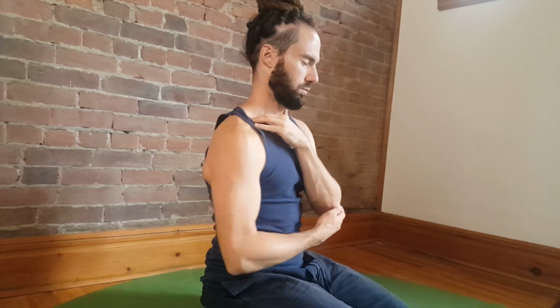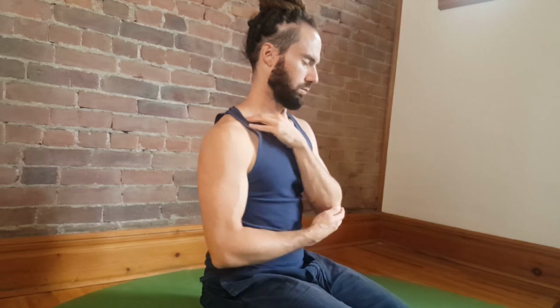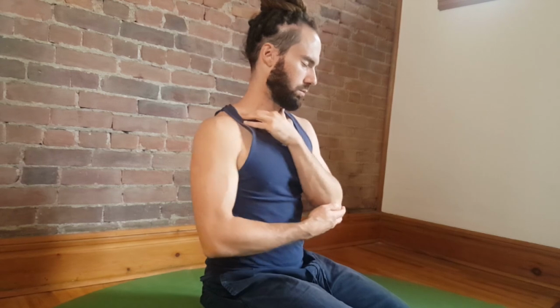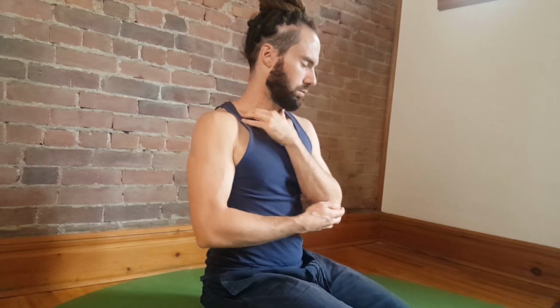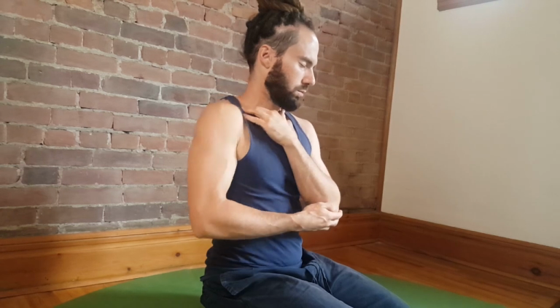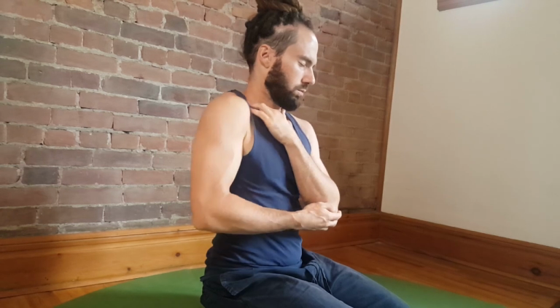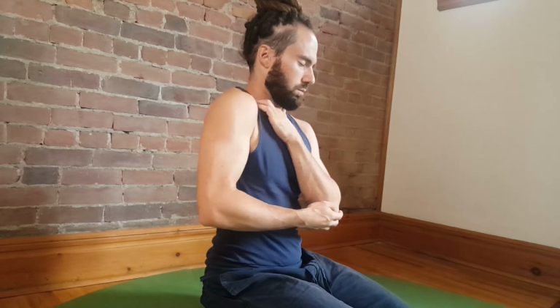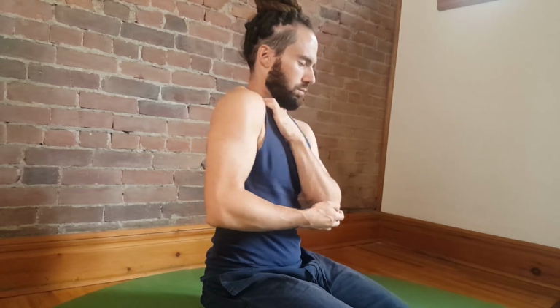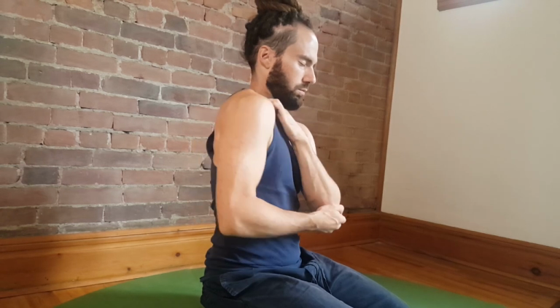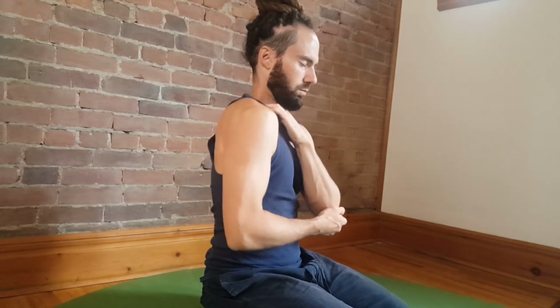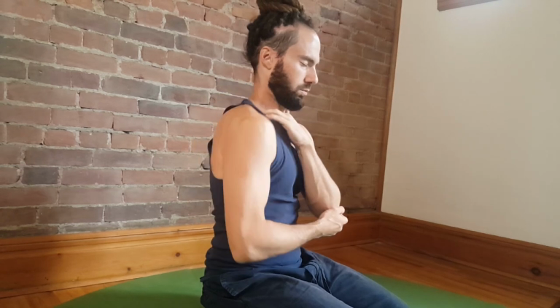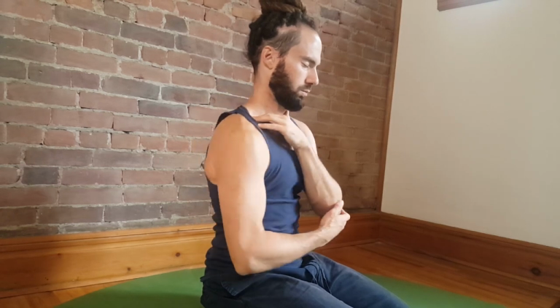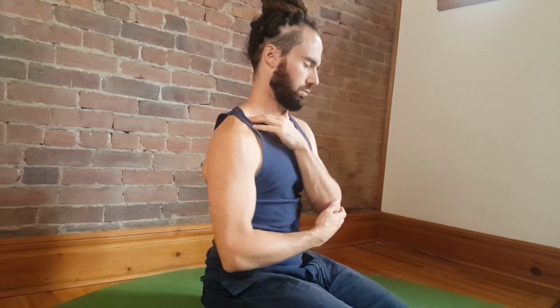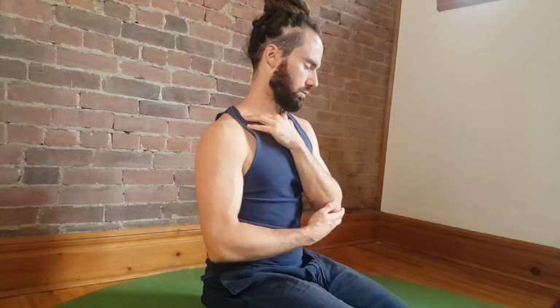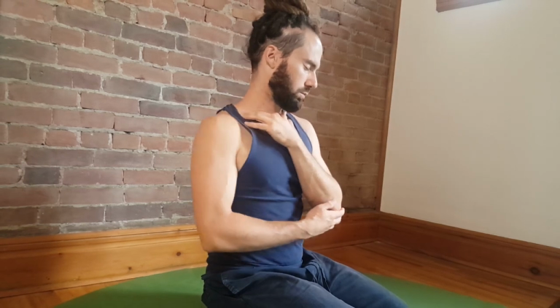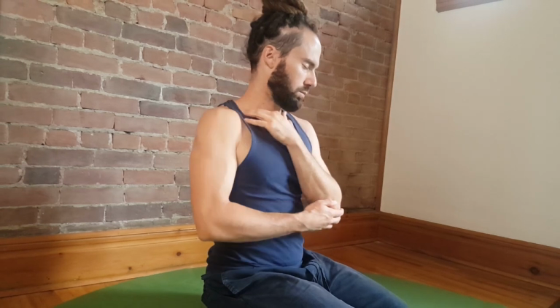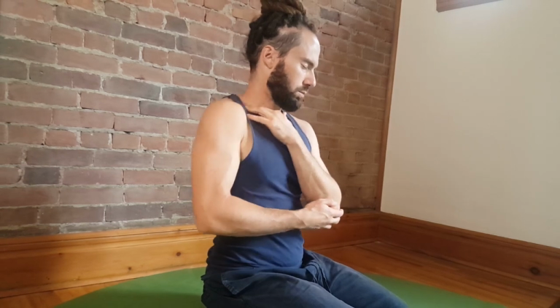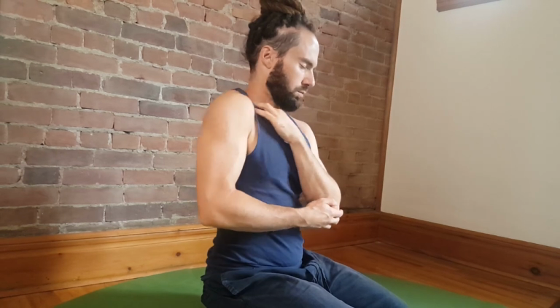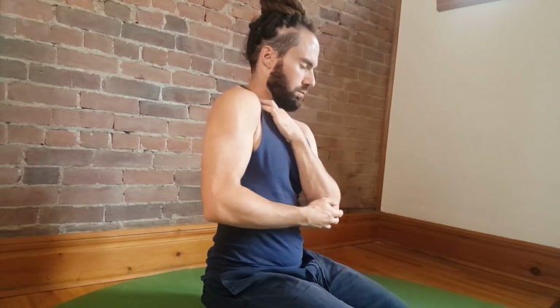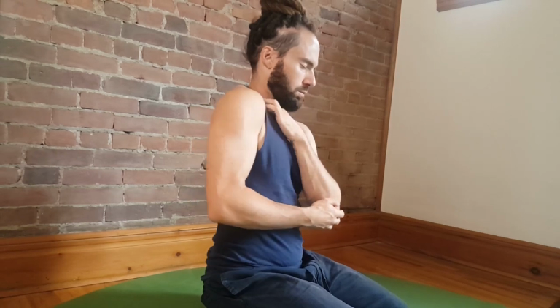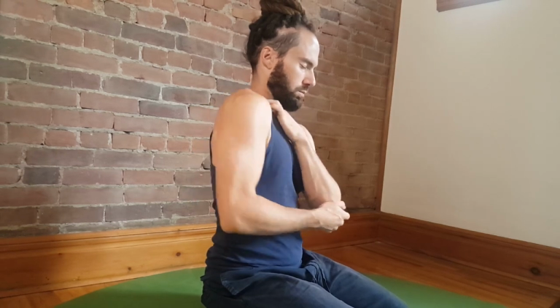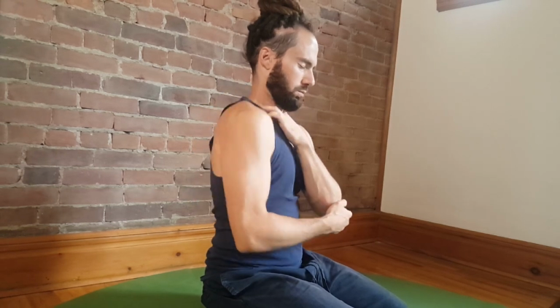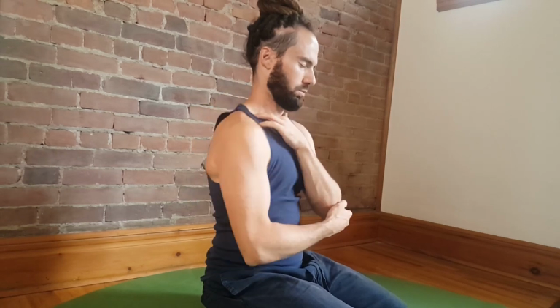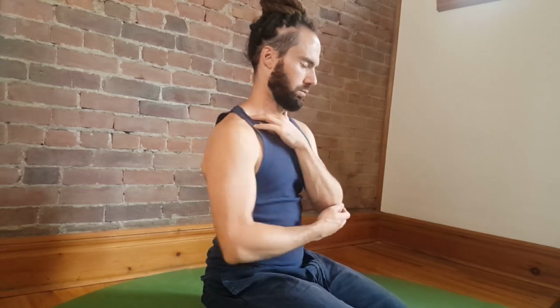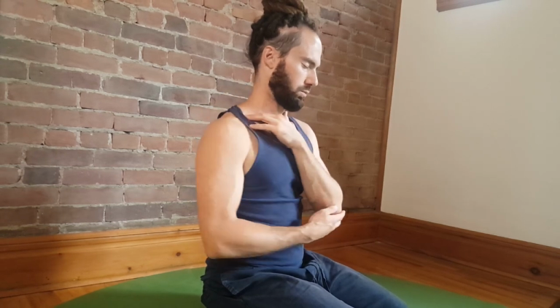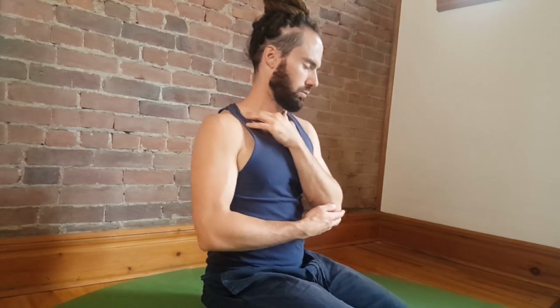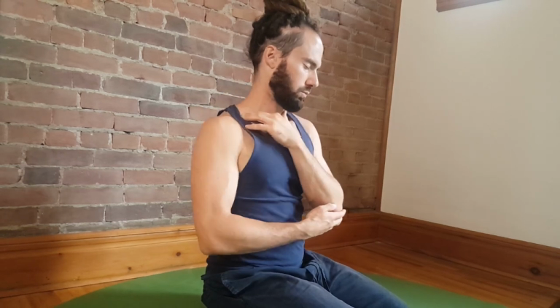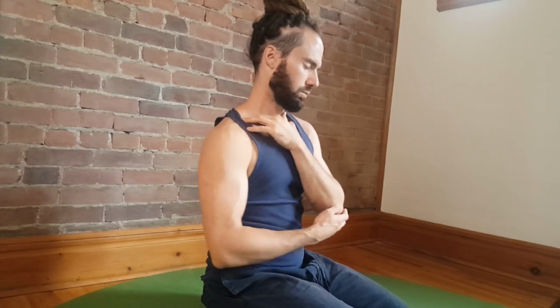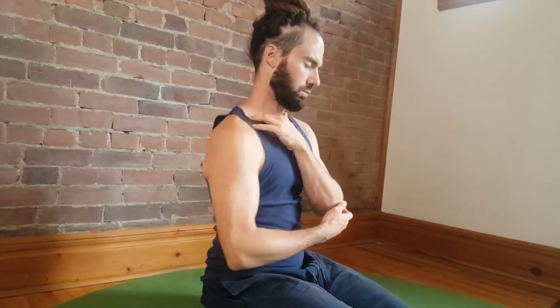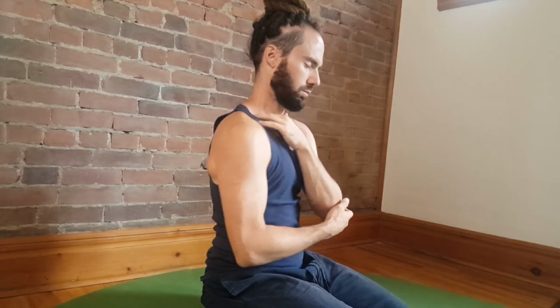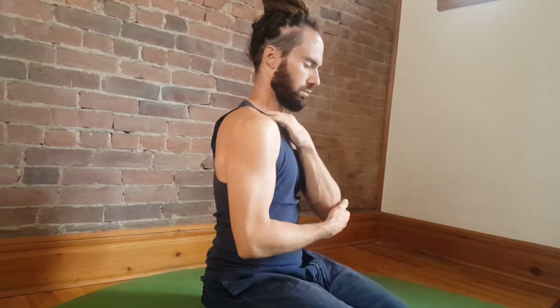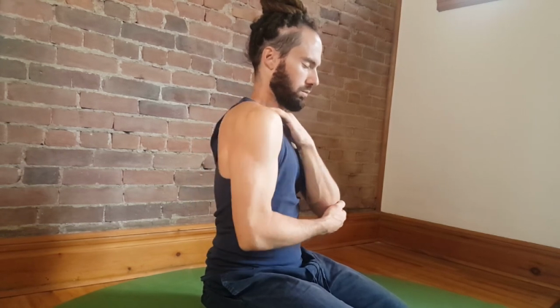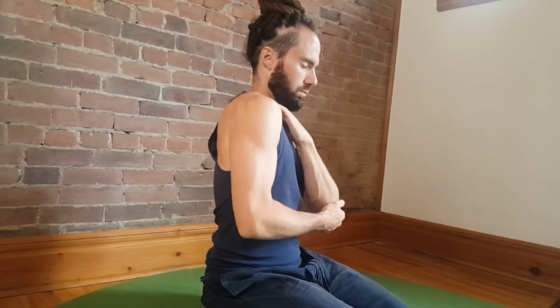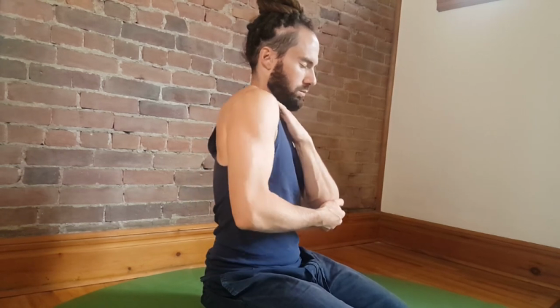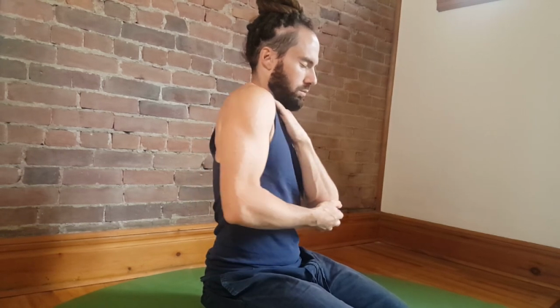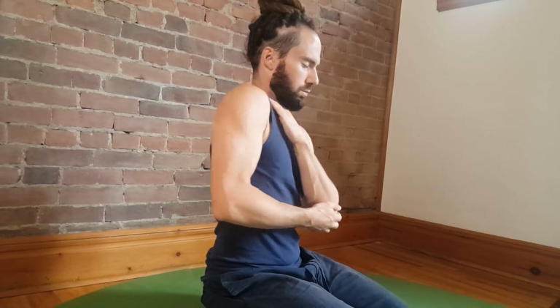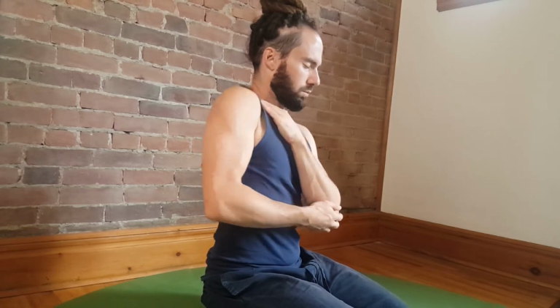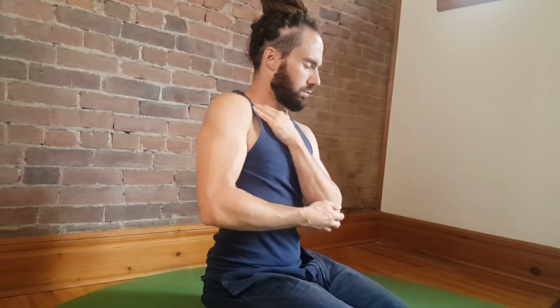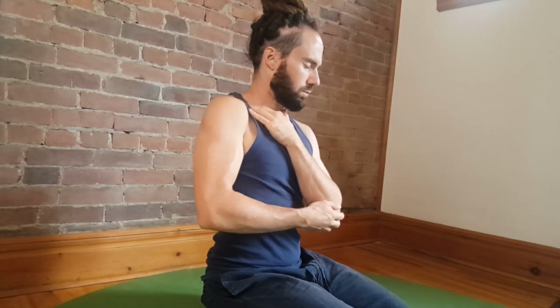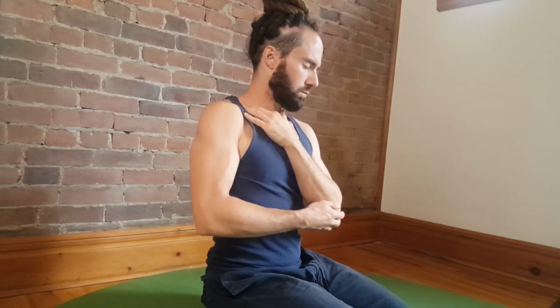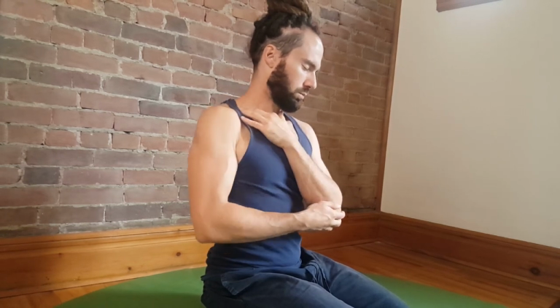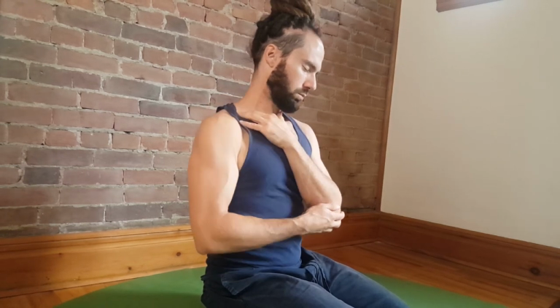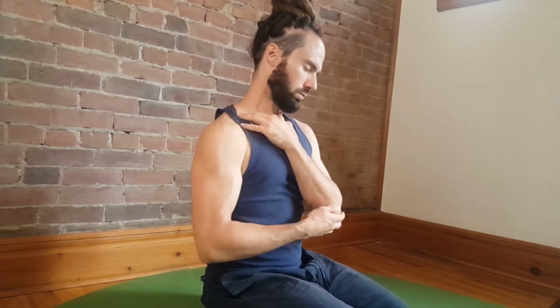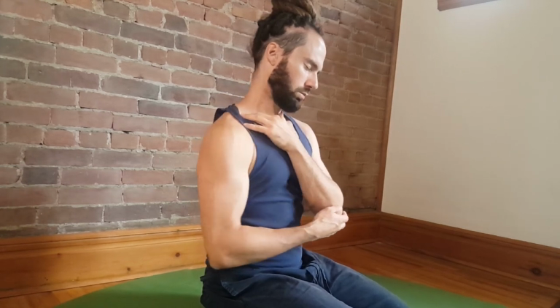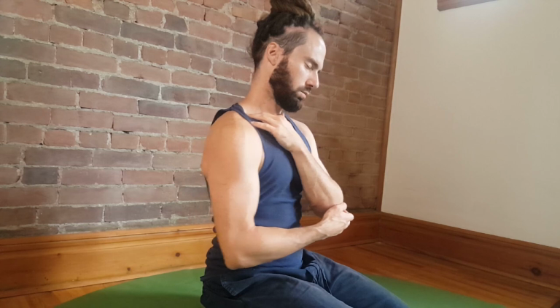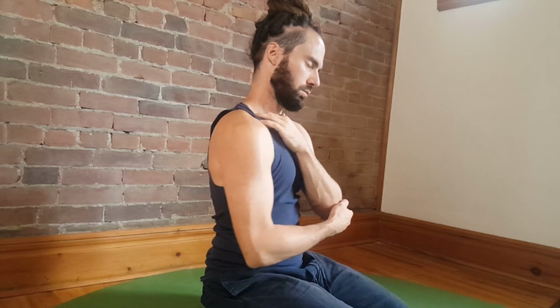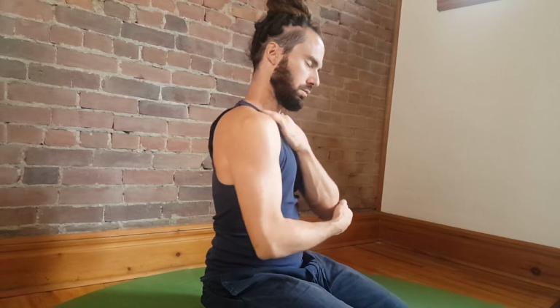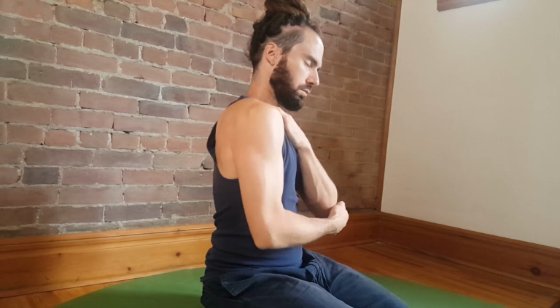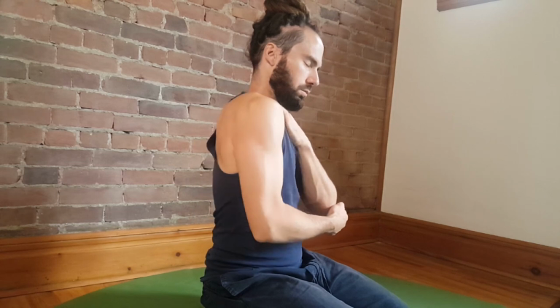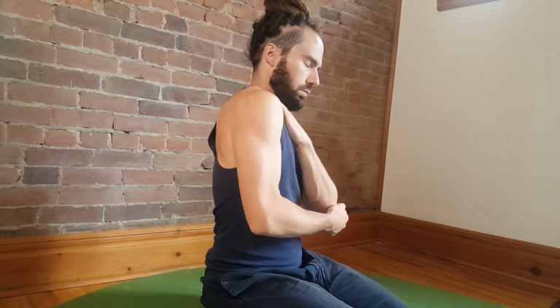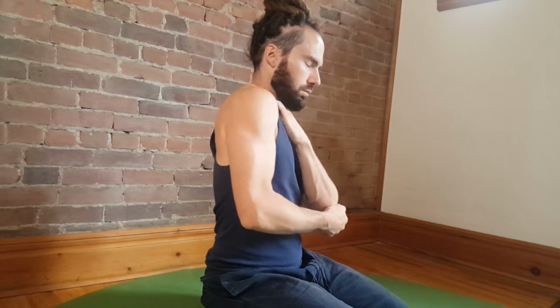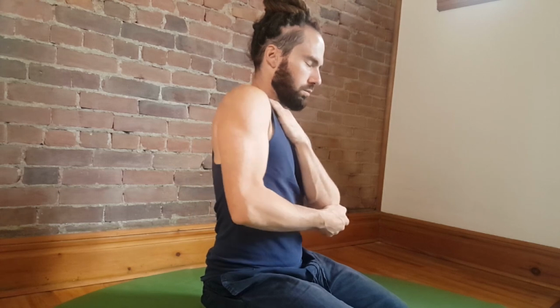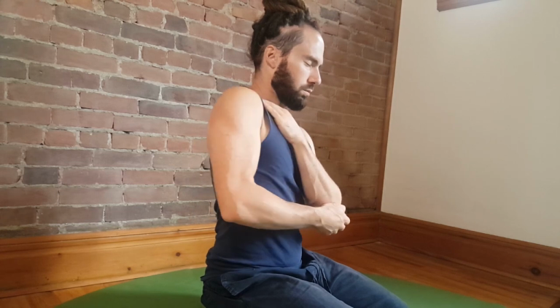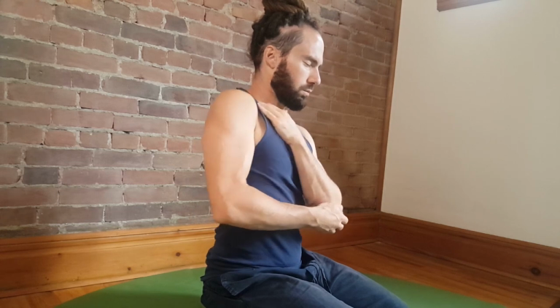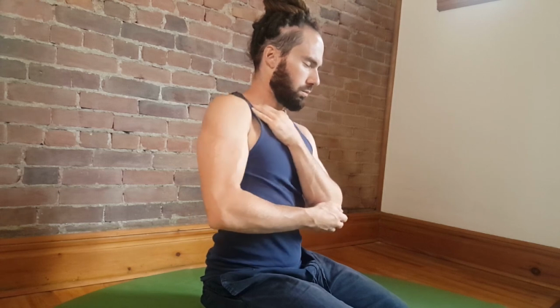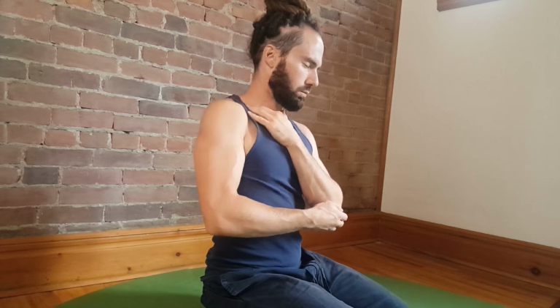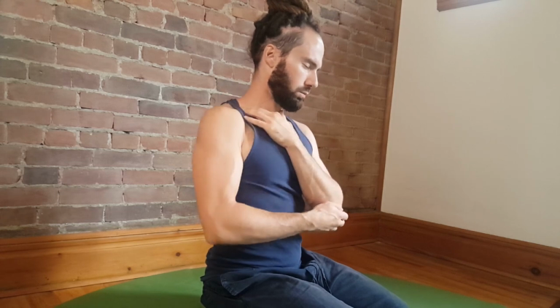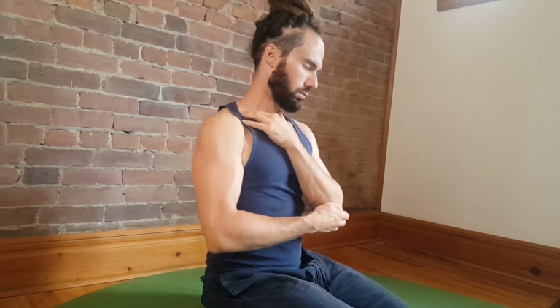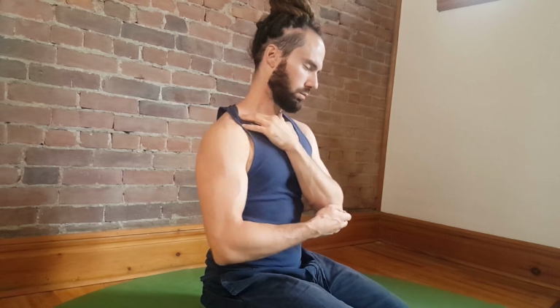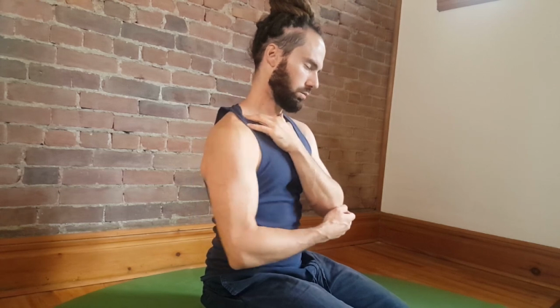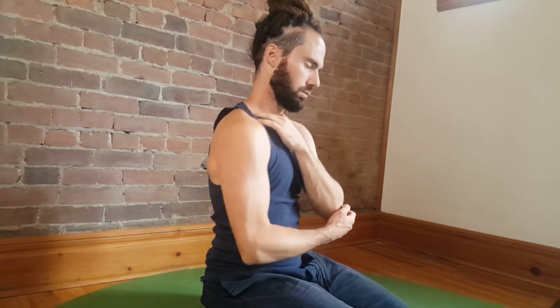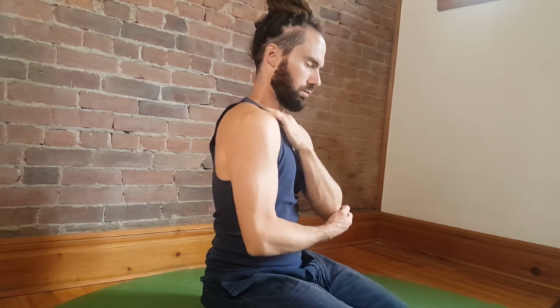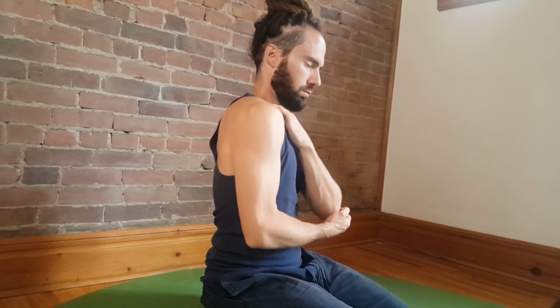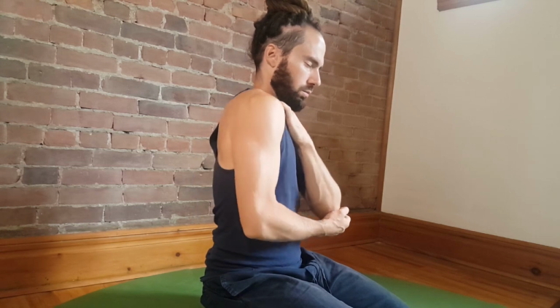Walking the fingers from the middle out to the deltoid once again as you rotate the shoulder, supporting the elbow with the other arm.